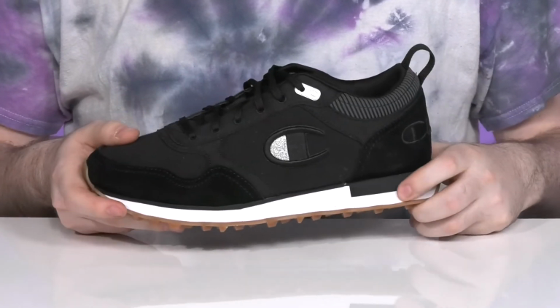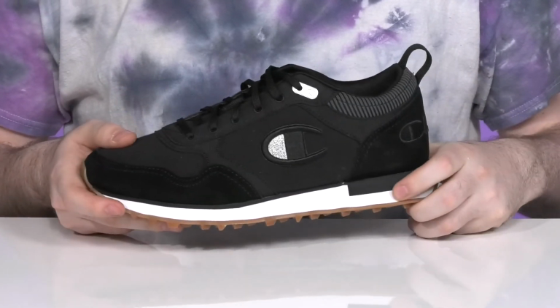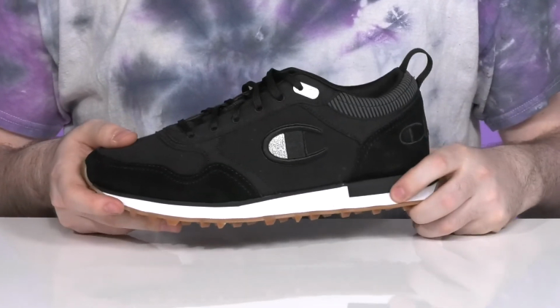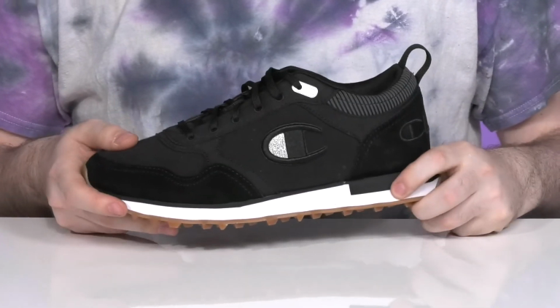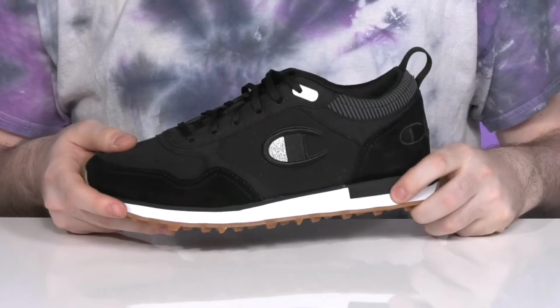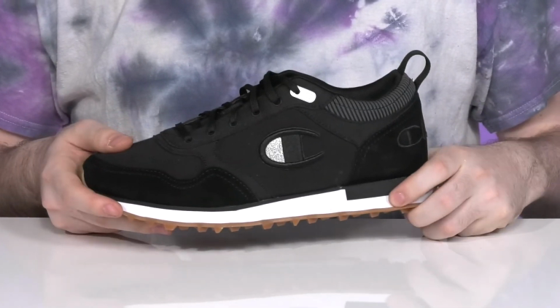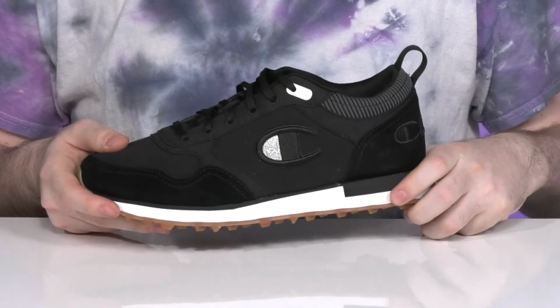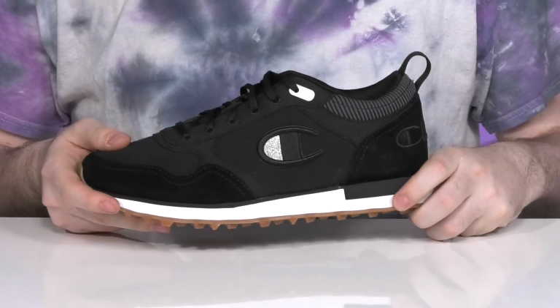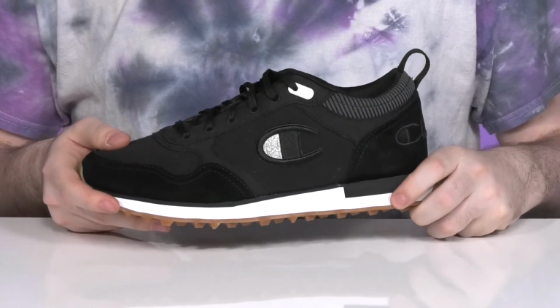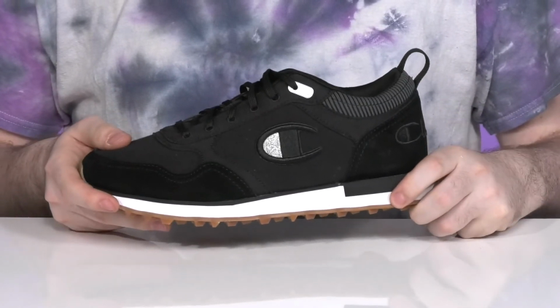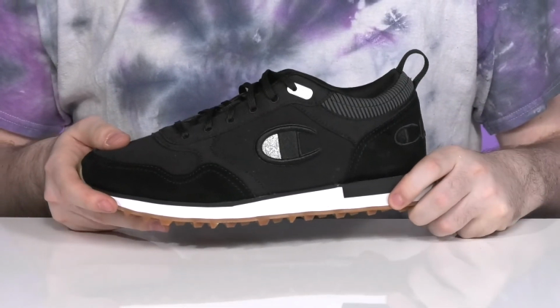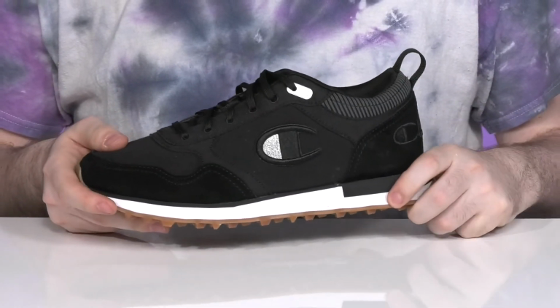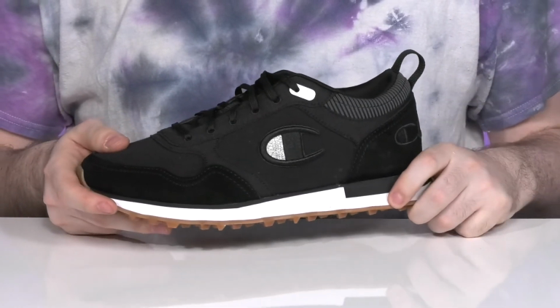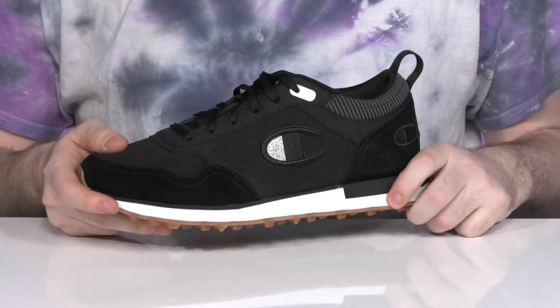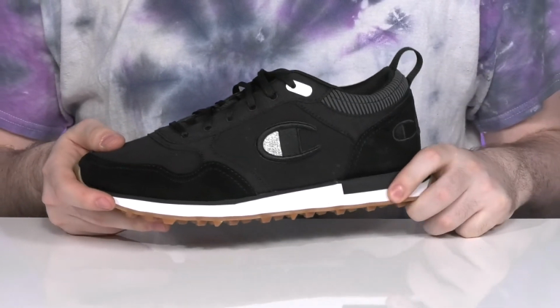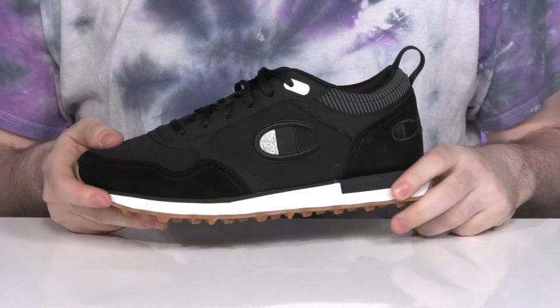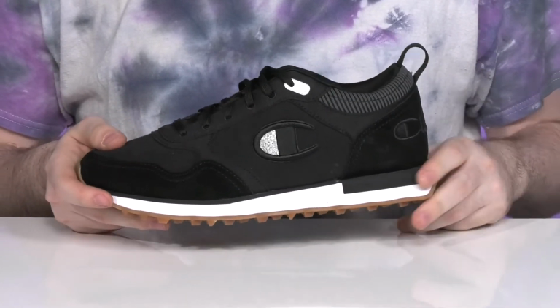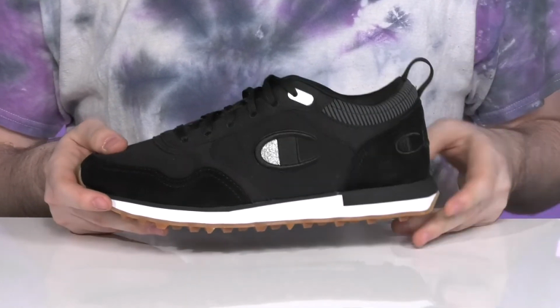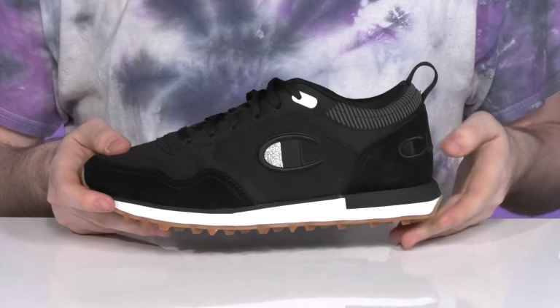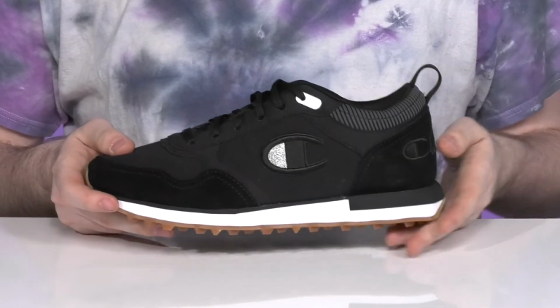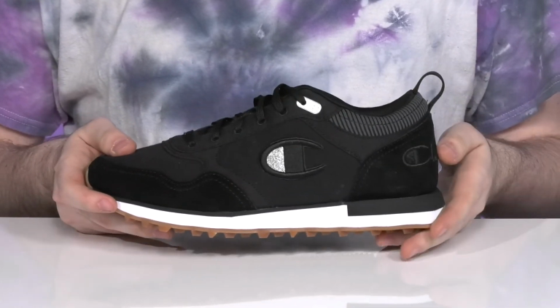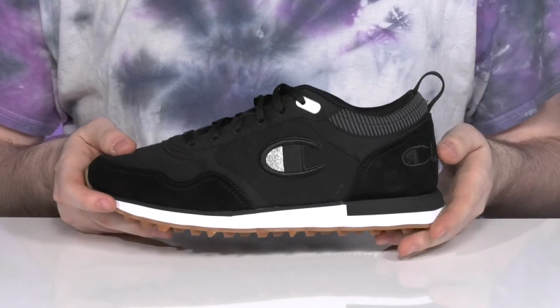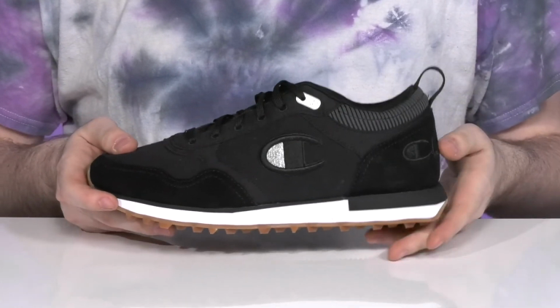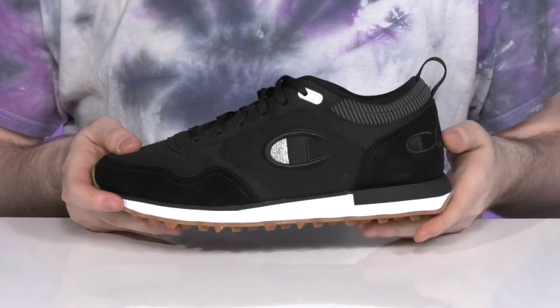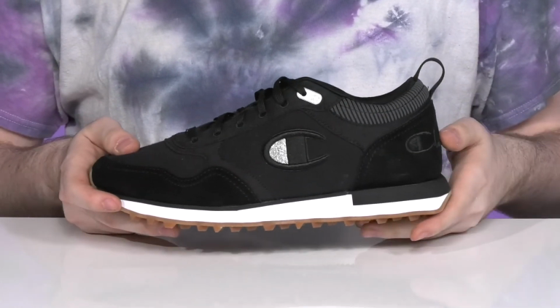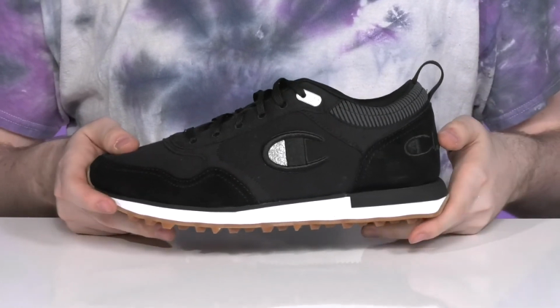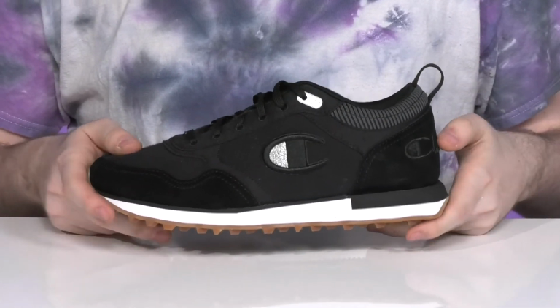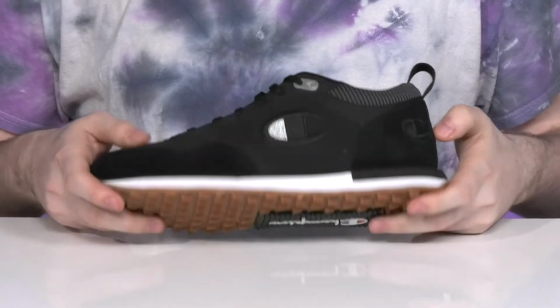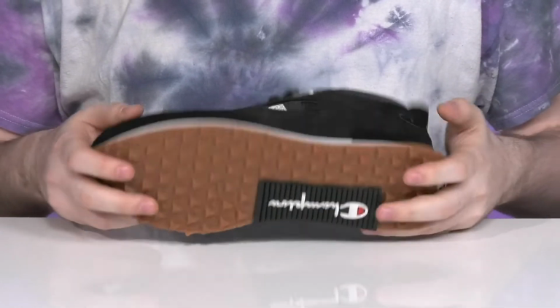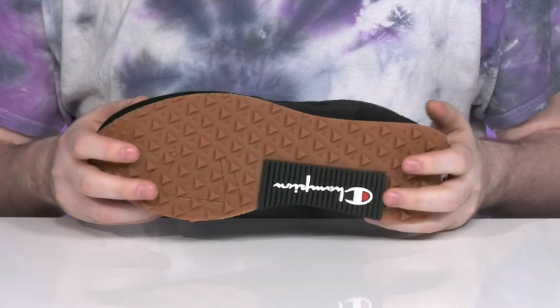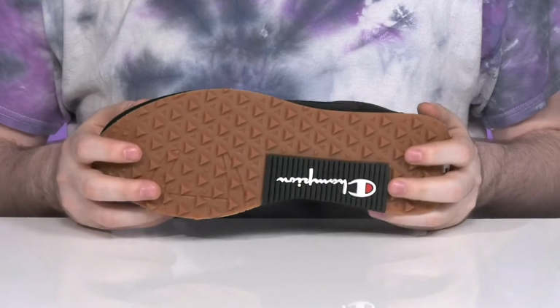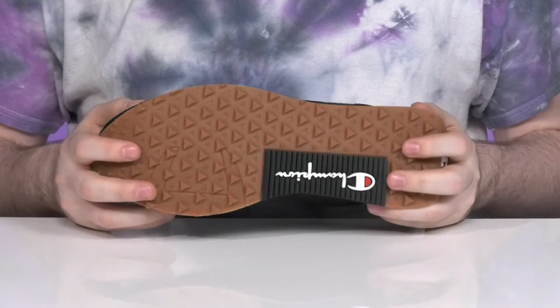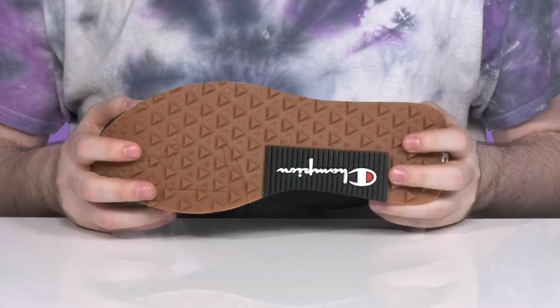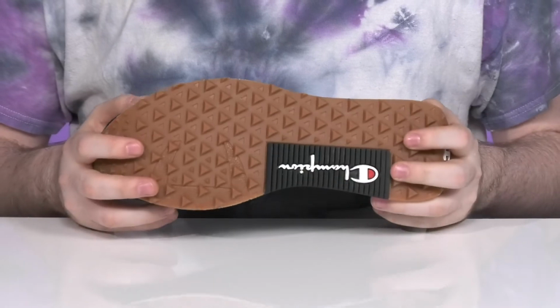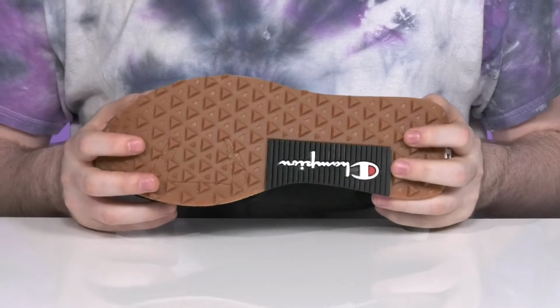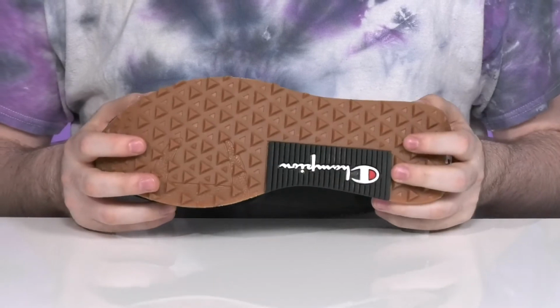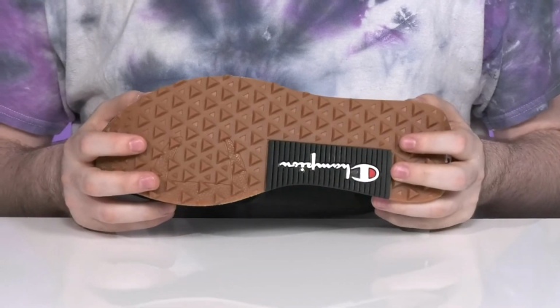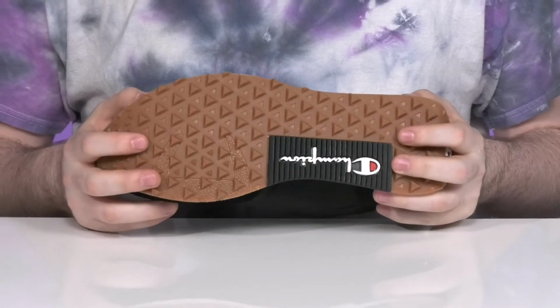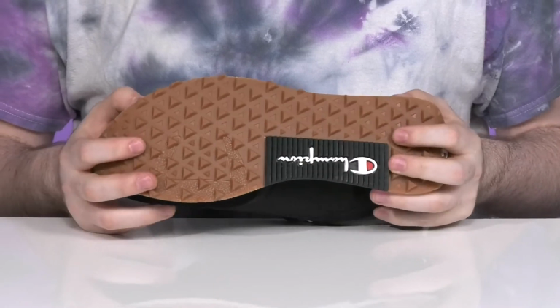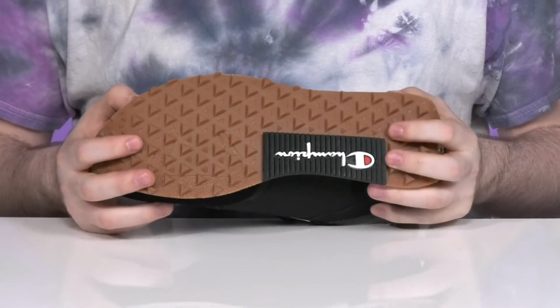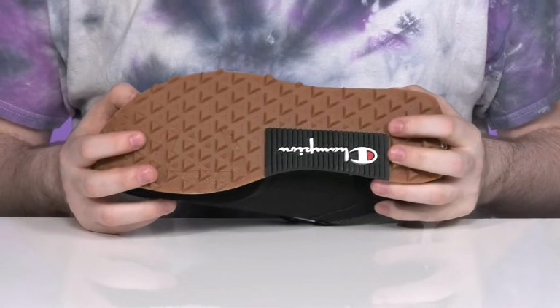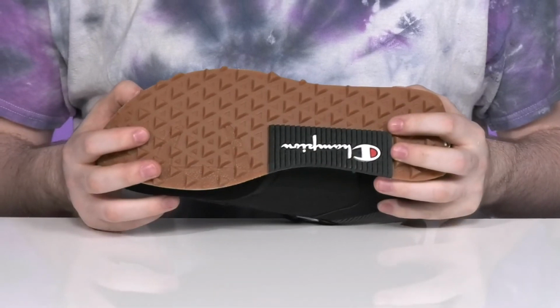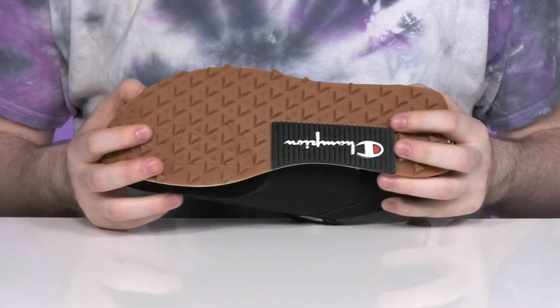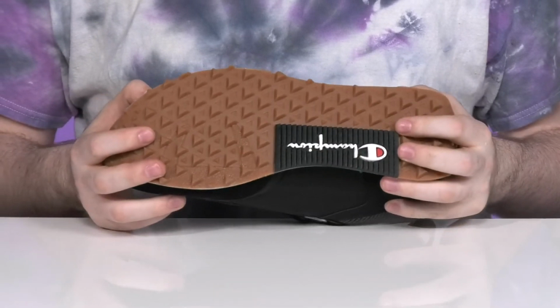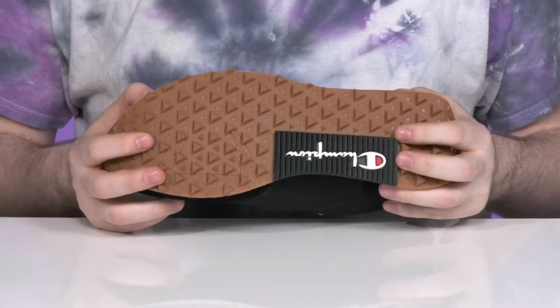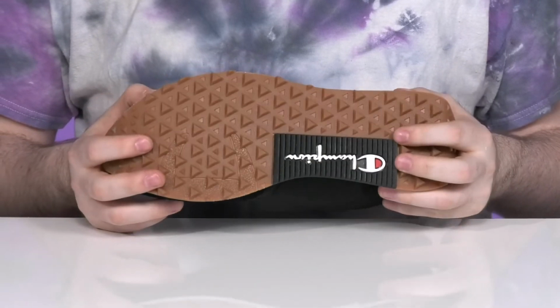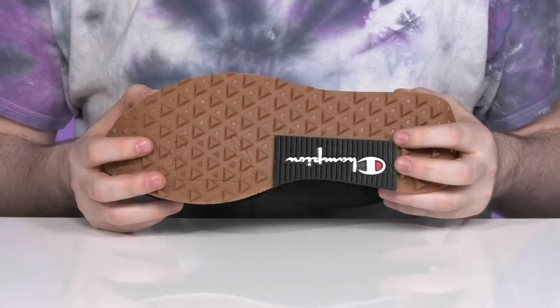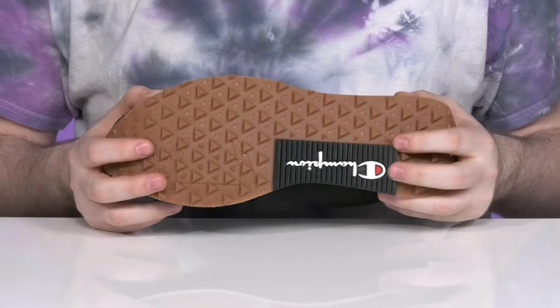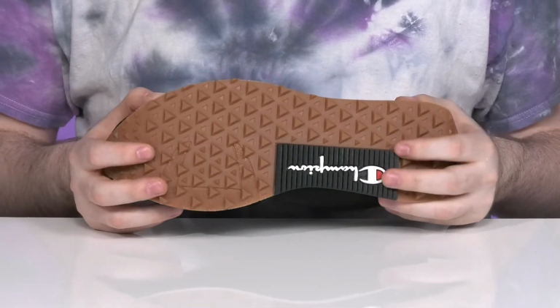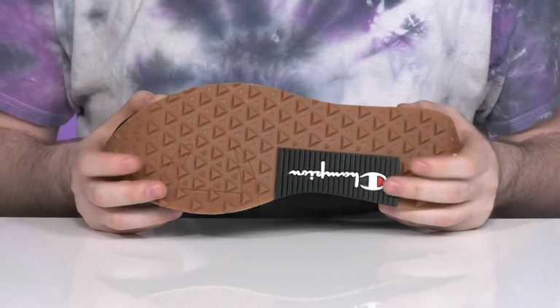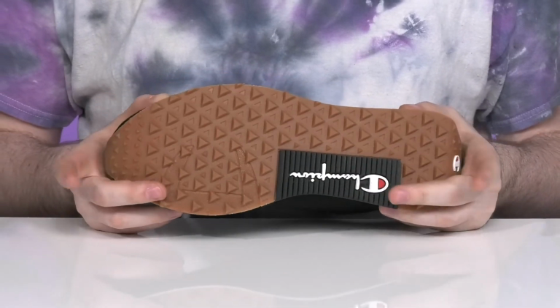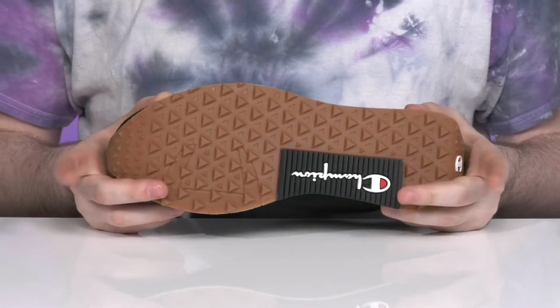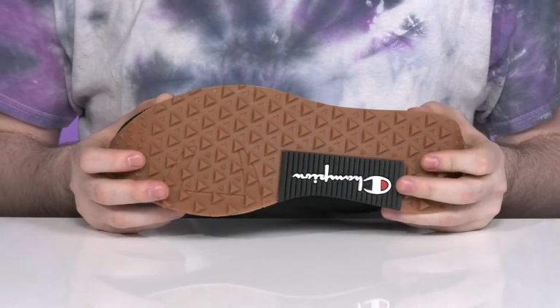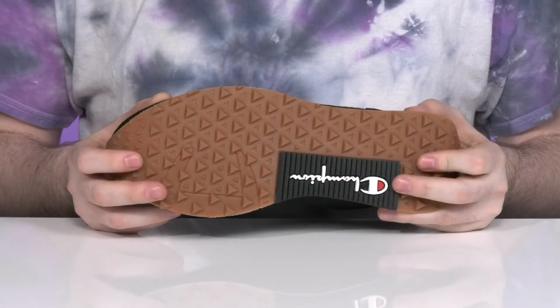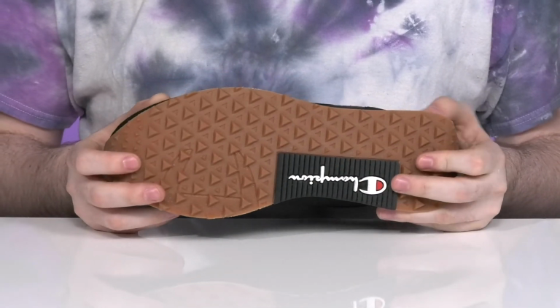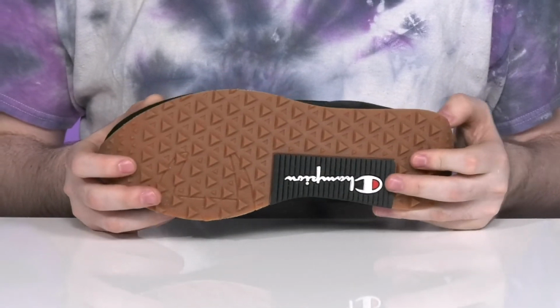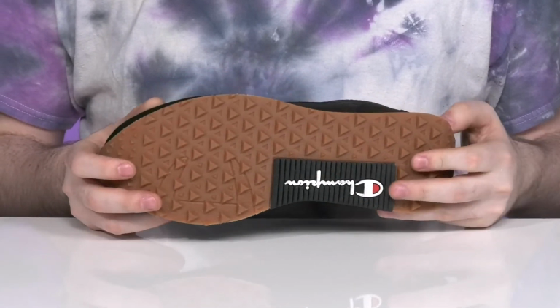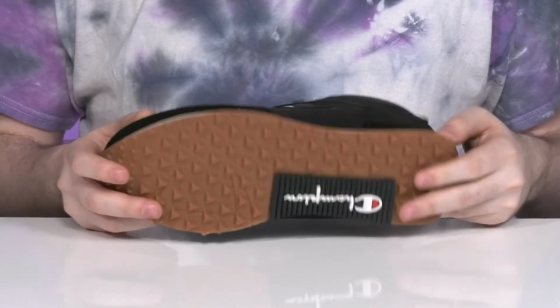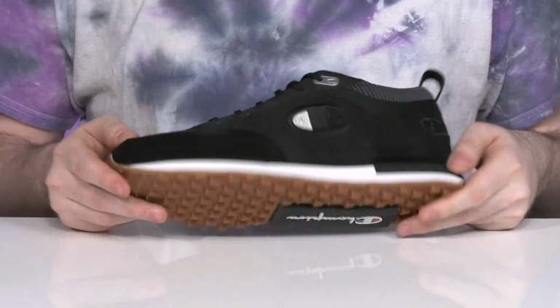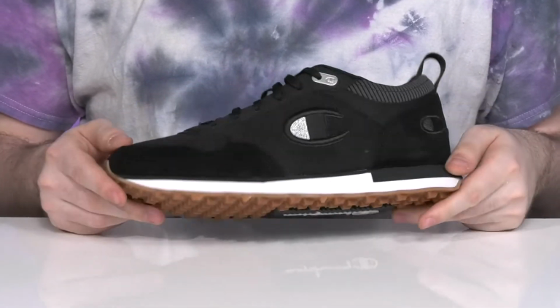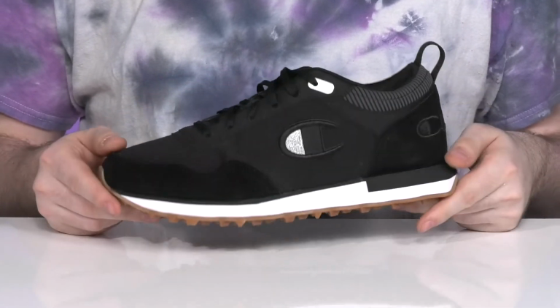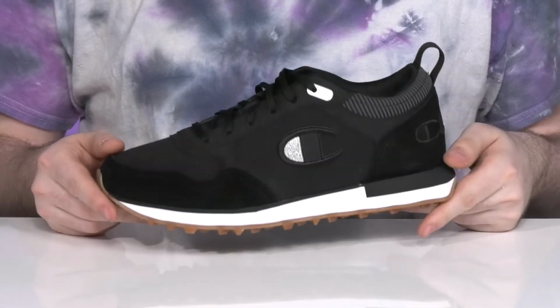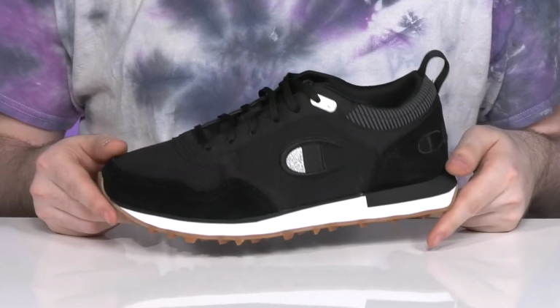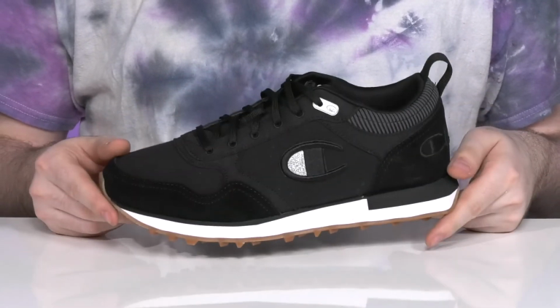The midsole has some lightweight EVA to add some bounce back, while the grippy synthetic rubber outsole underneath is sure to keep you very stable.